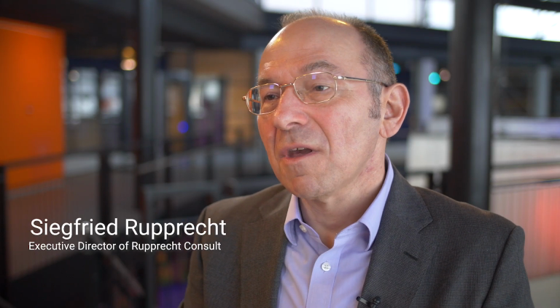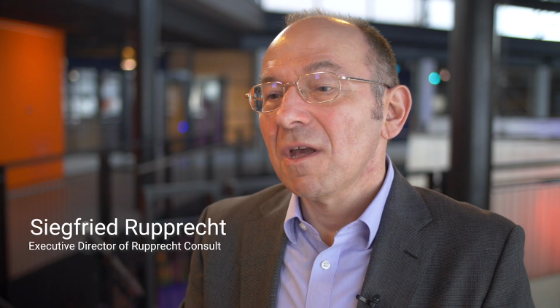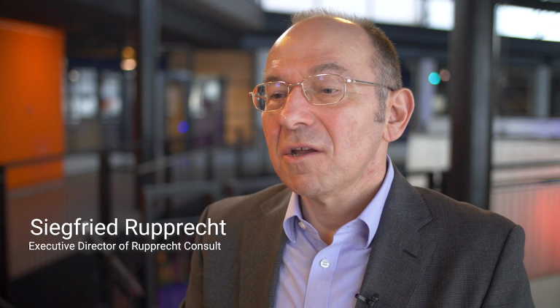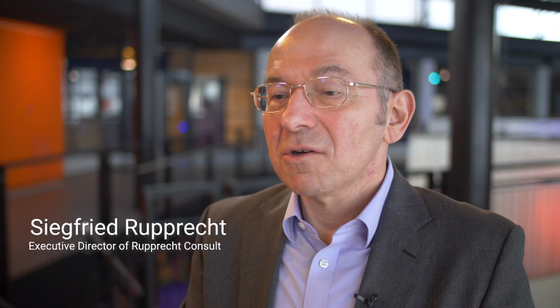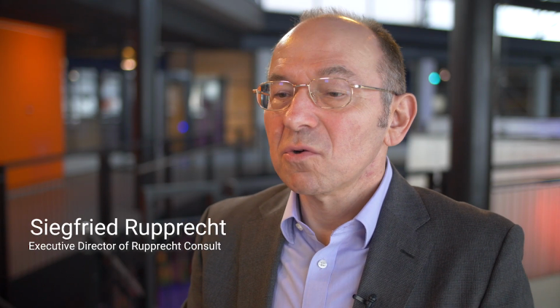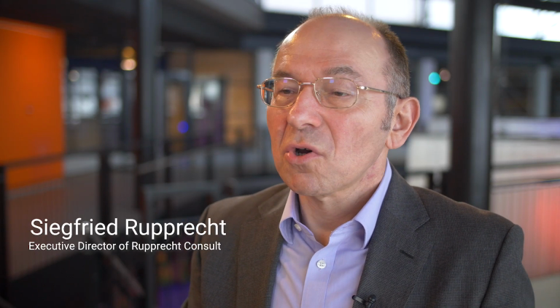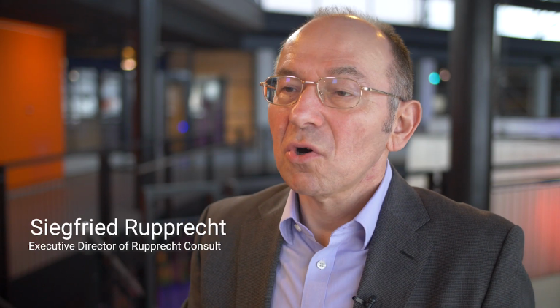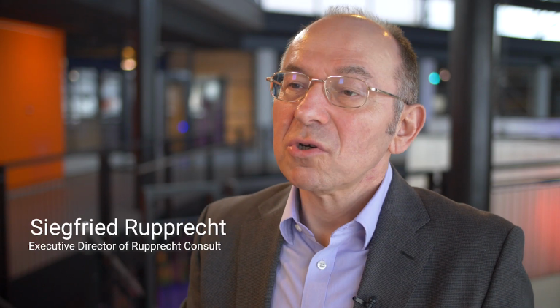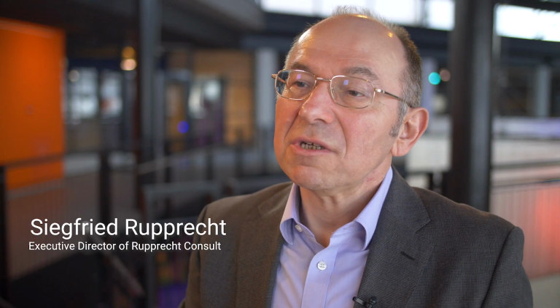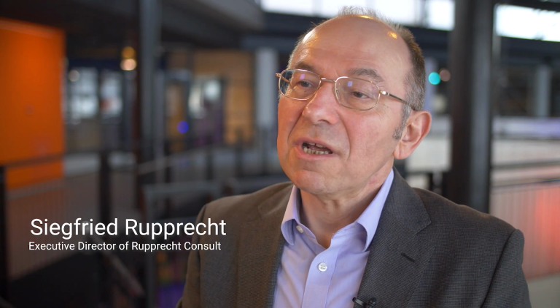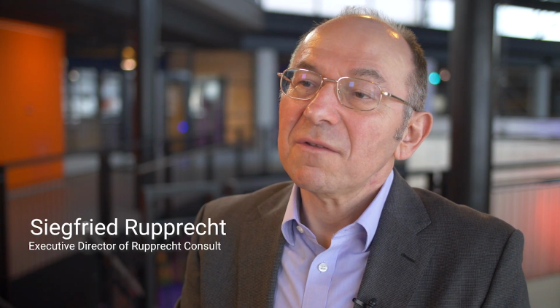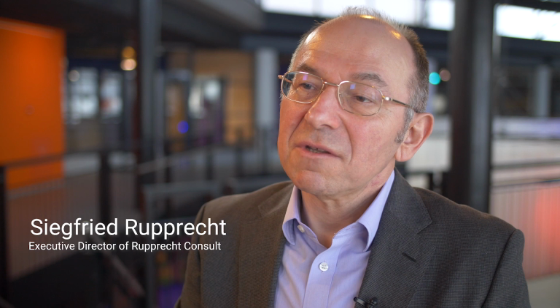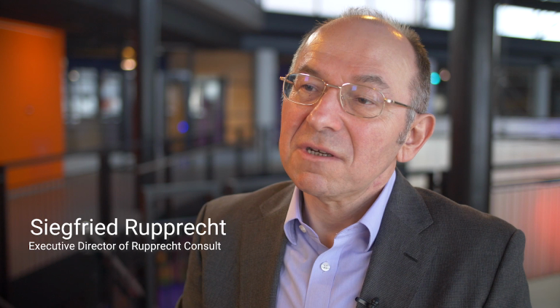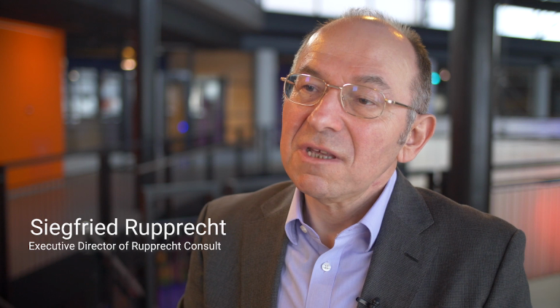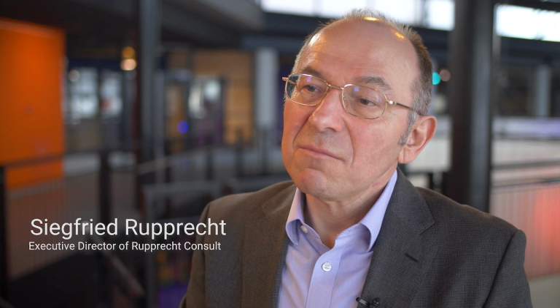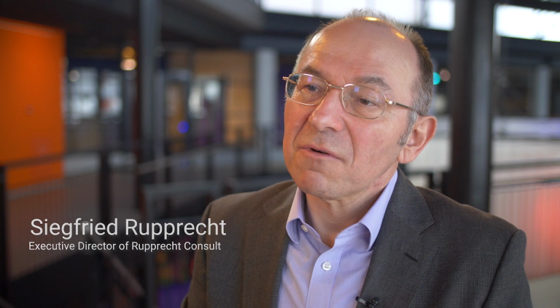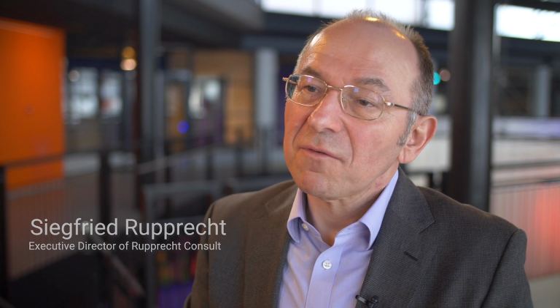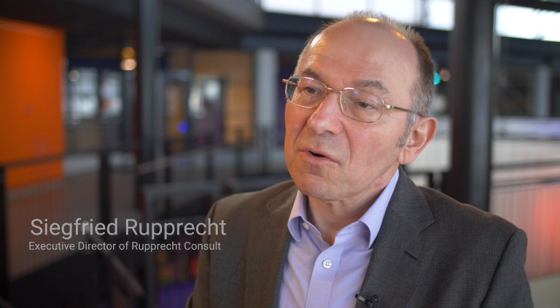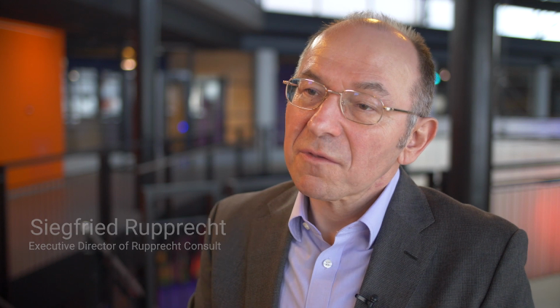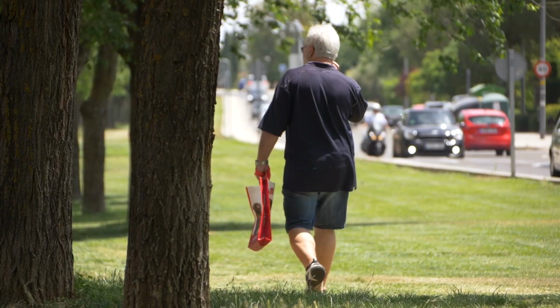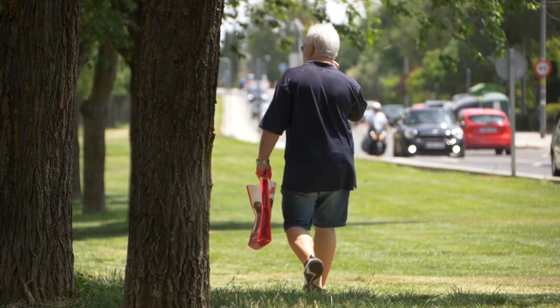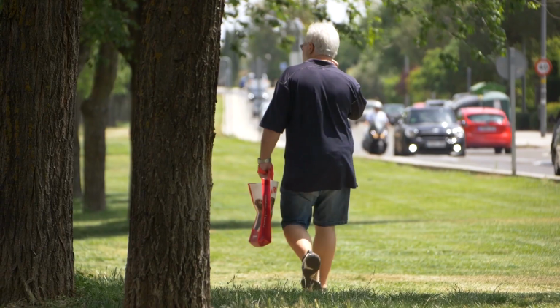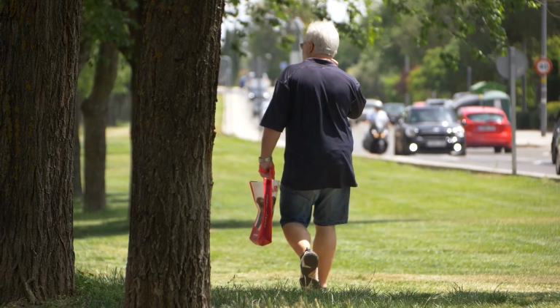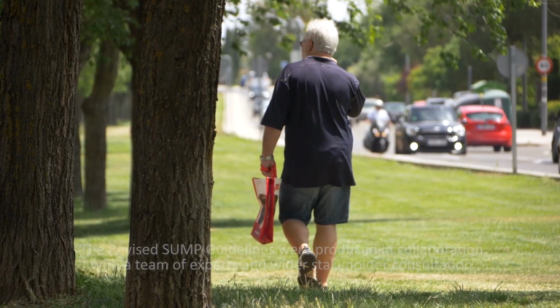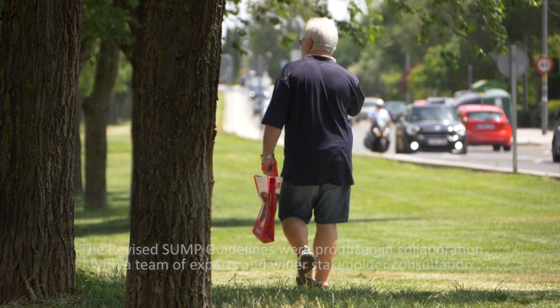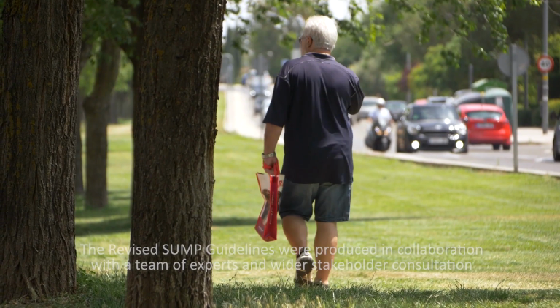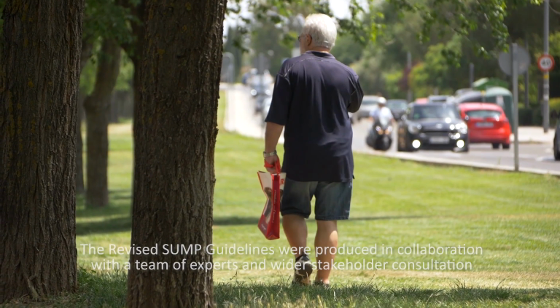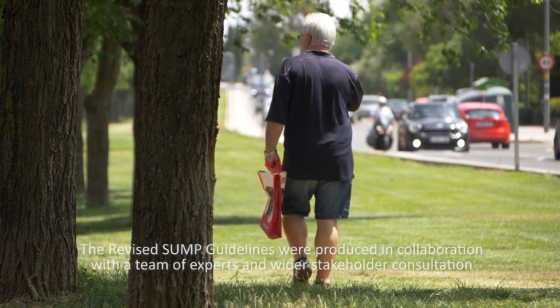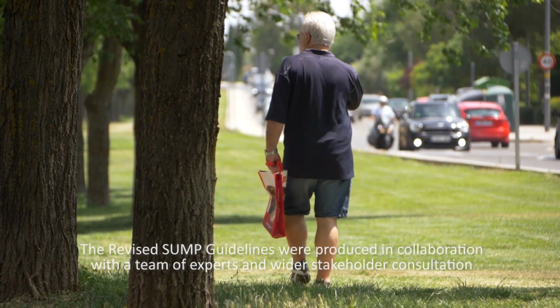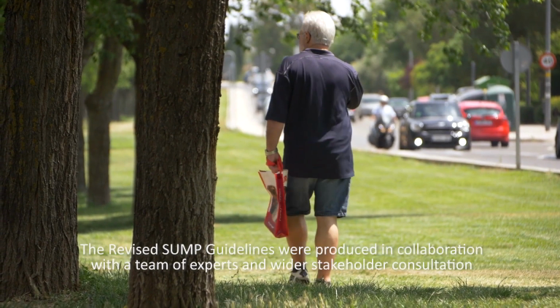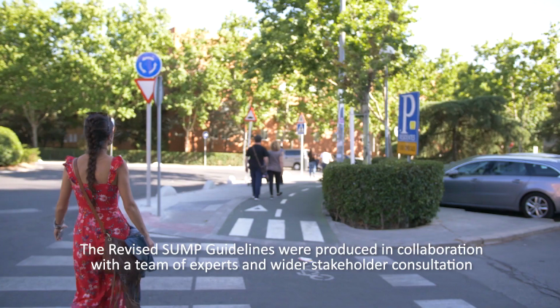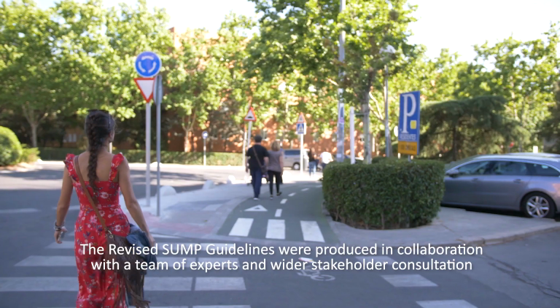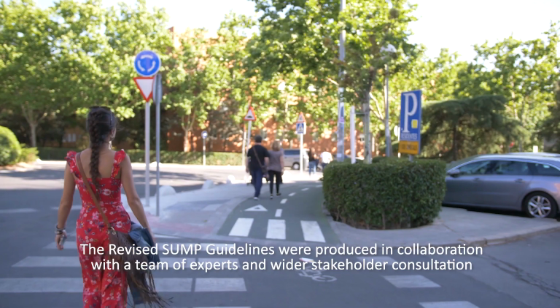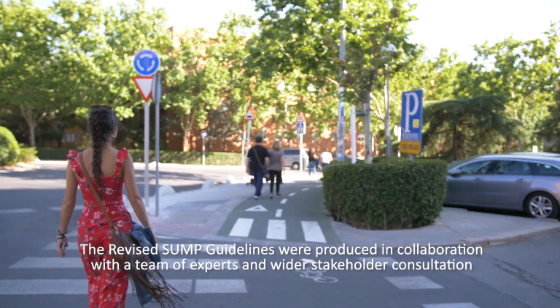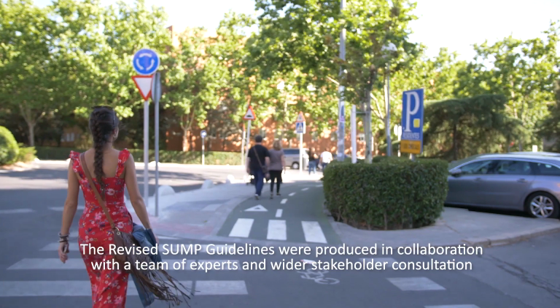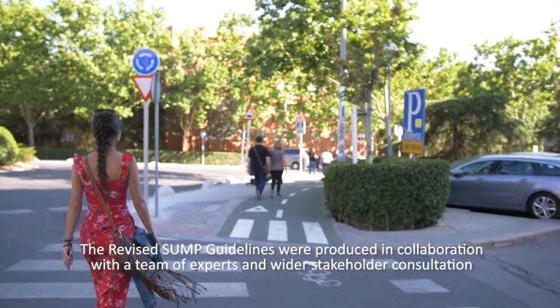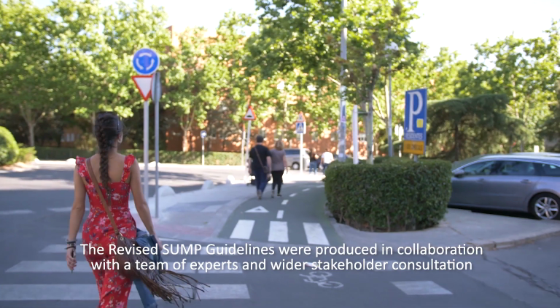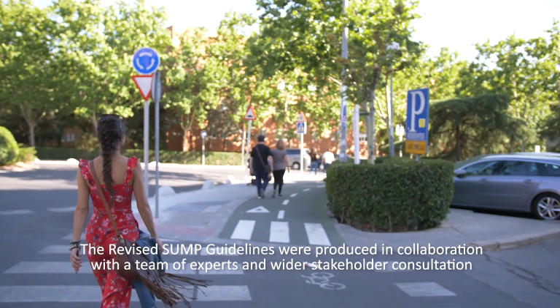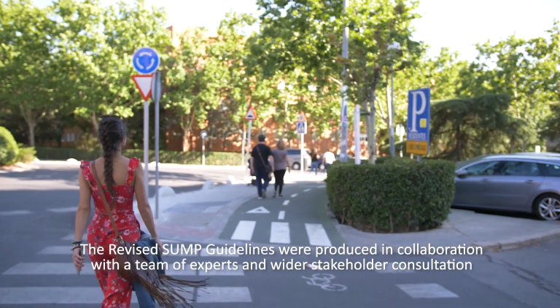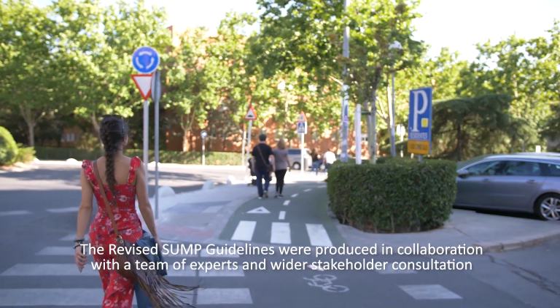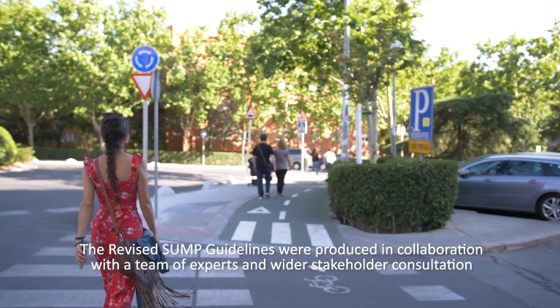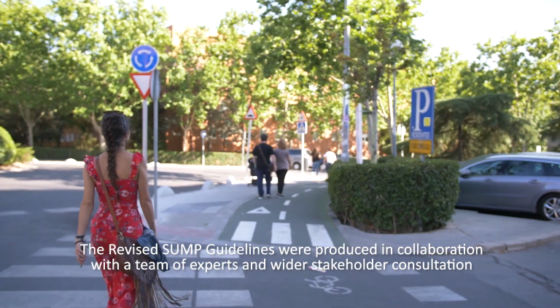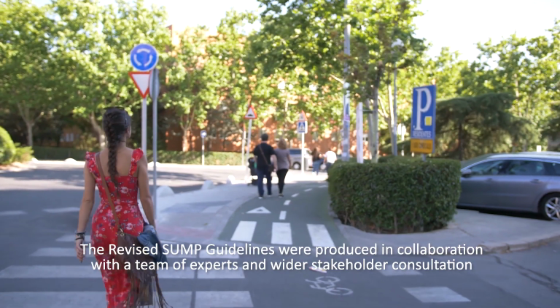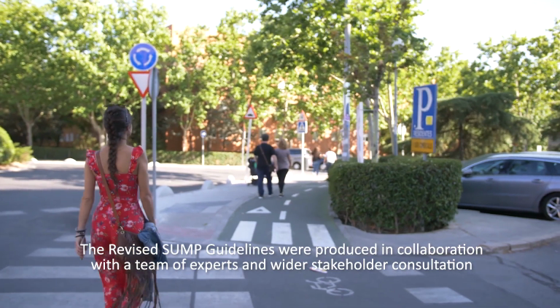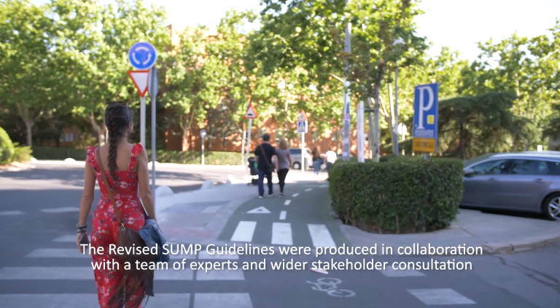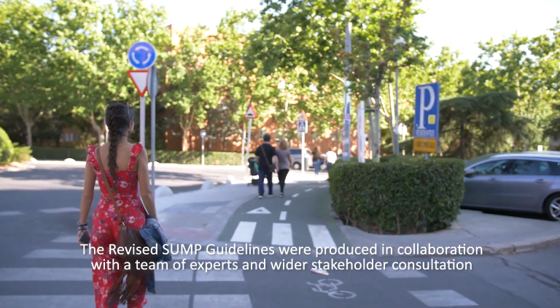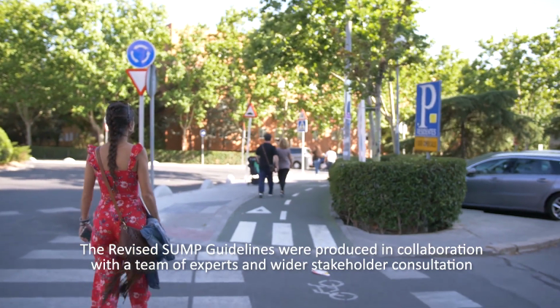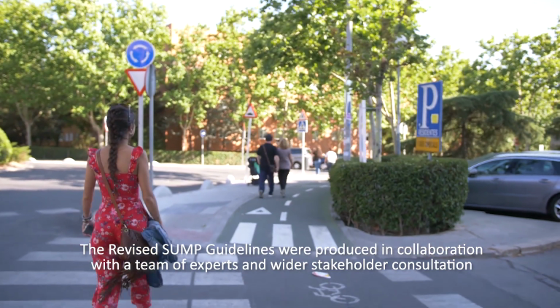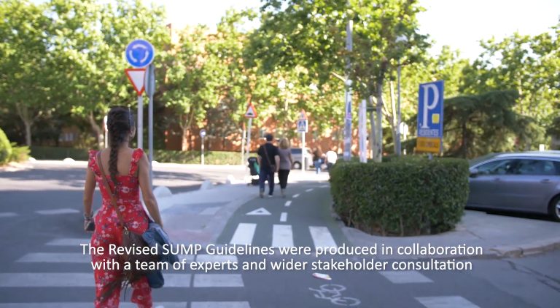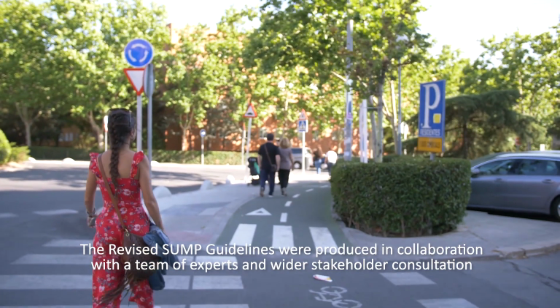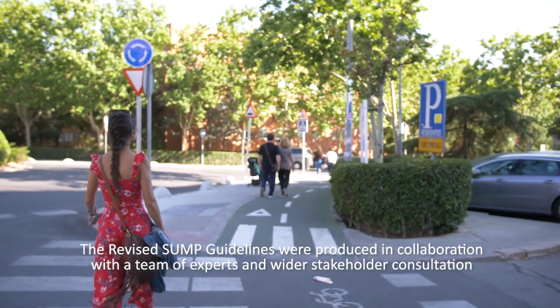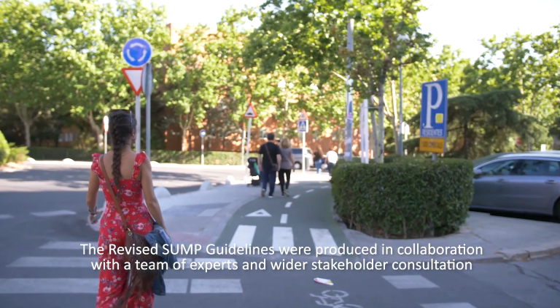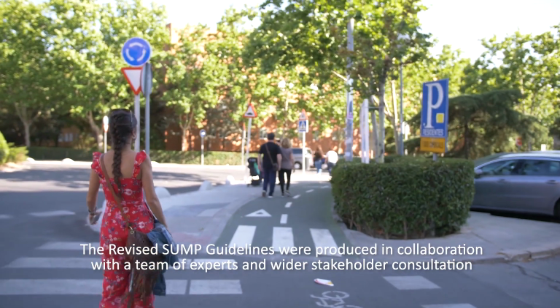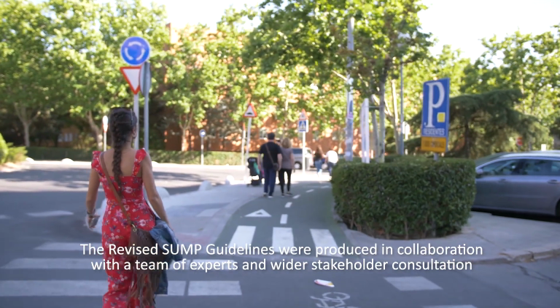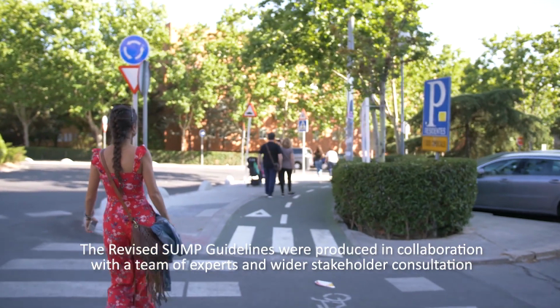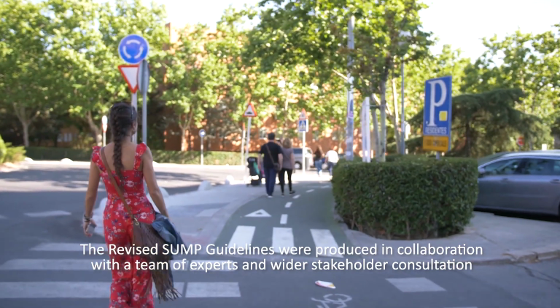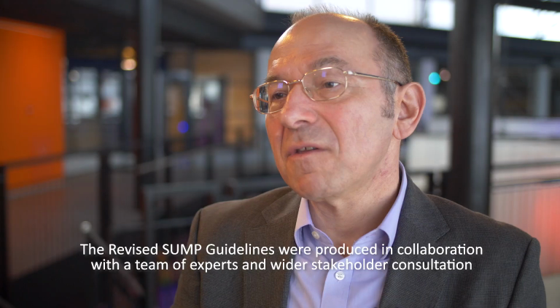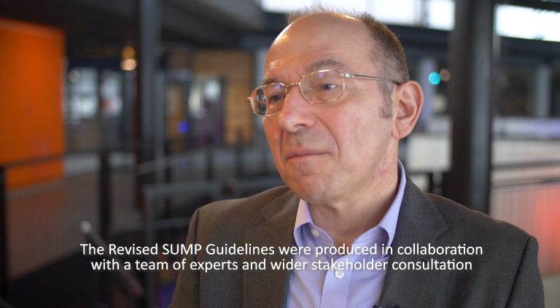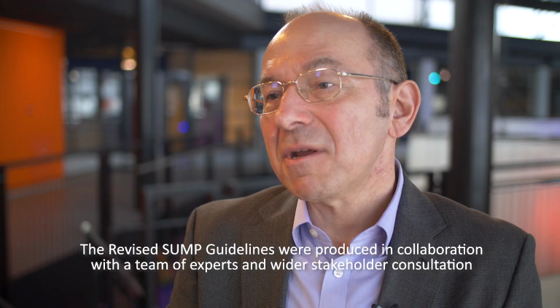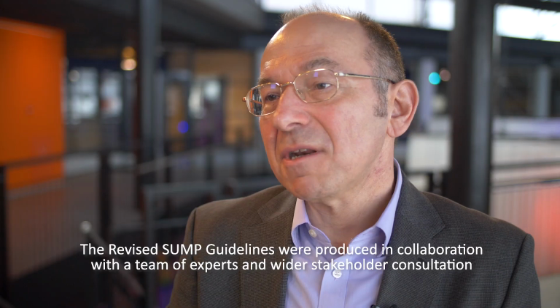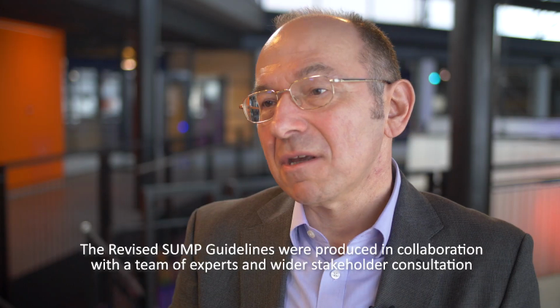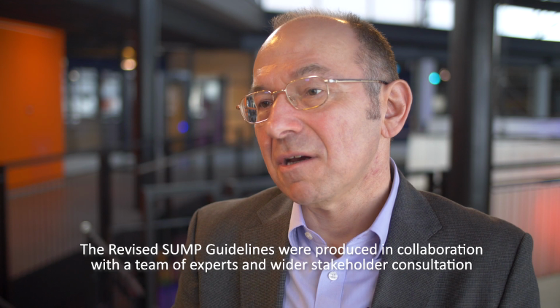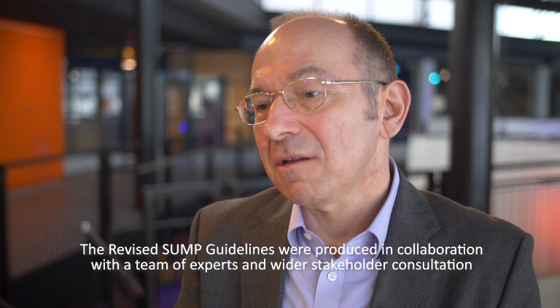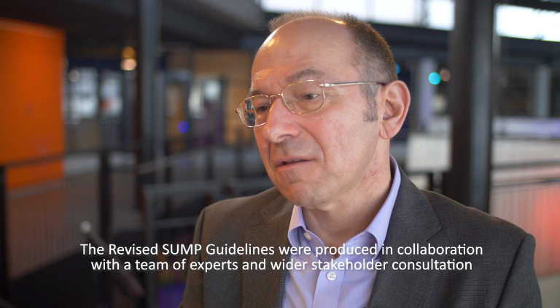My role in the revision of the guidelines was to coordinate the team of authors and also to manage the preparation of the thematic guides.